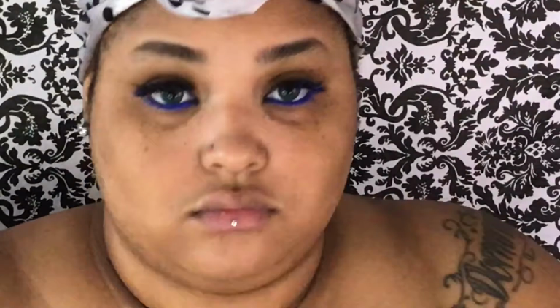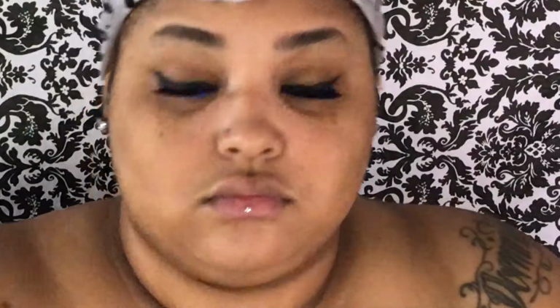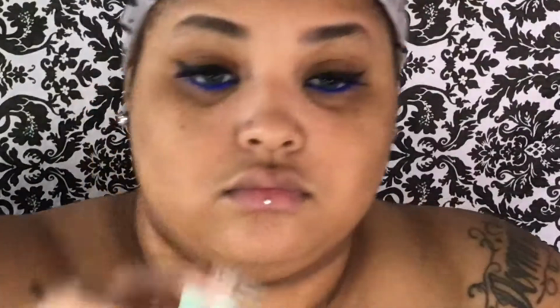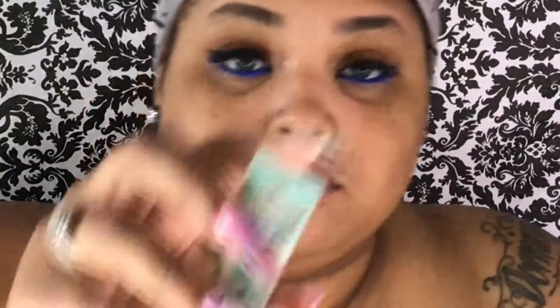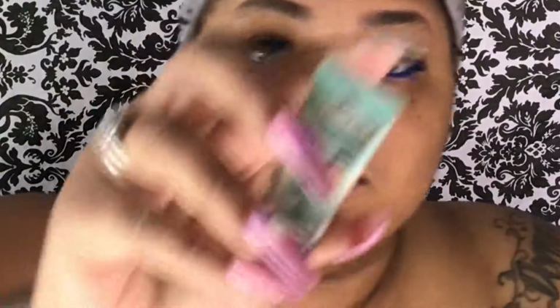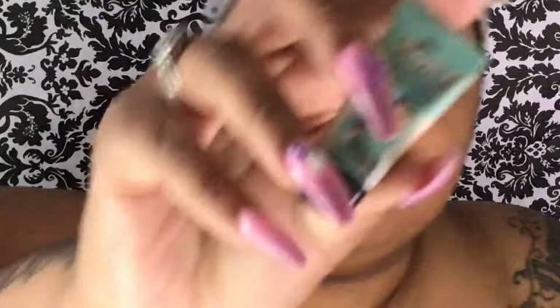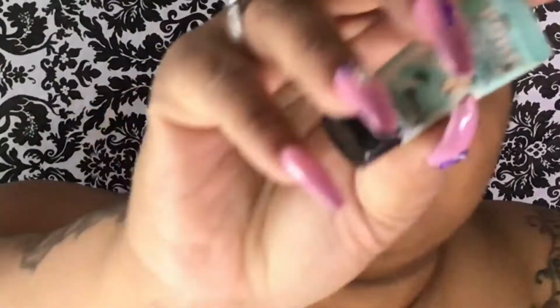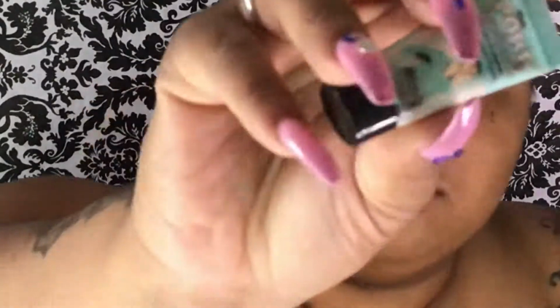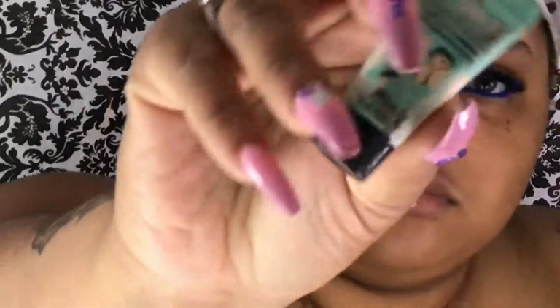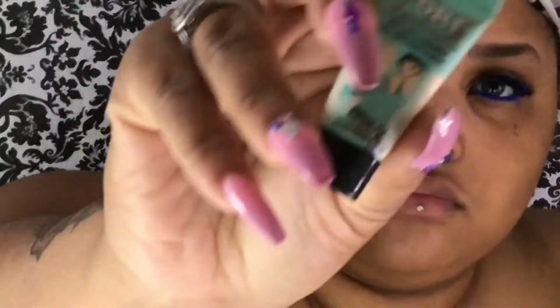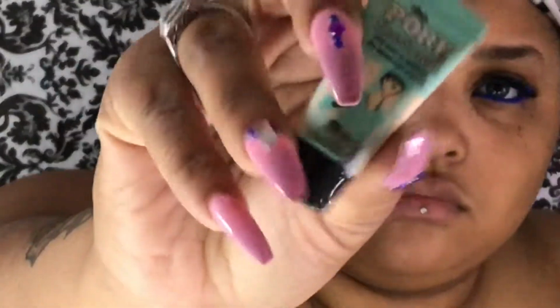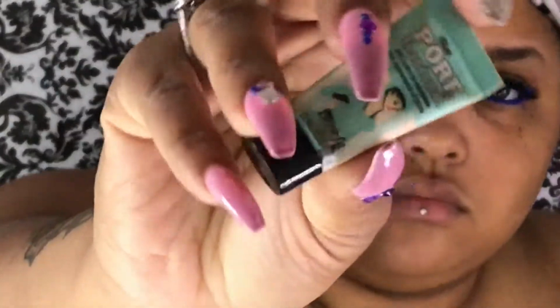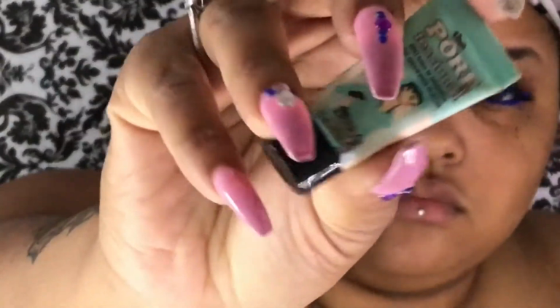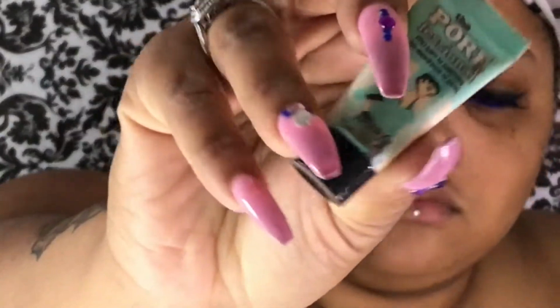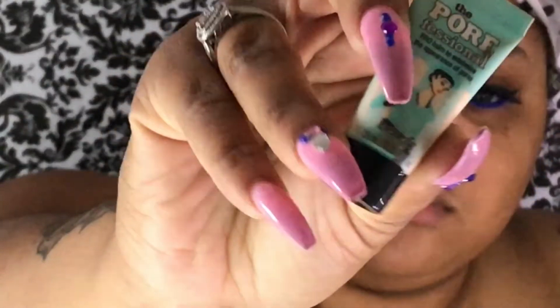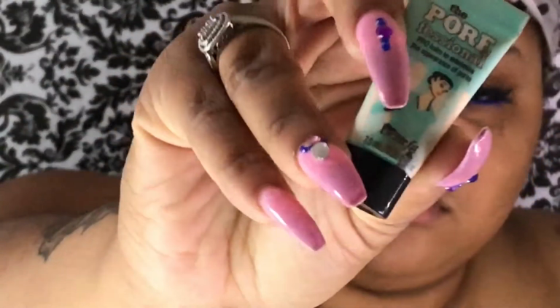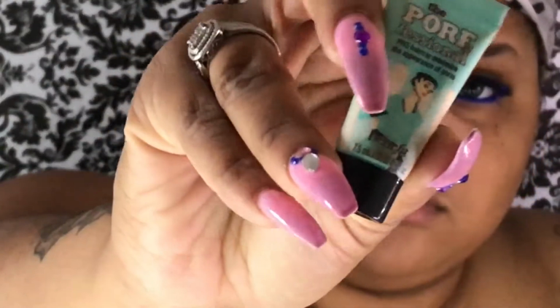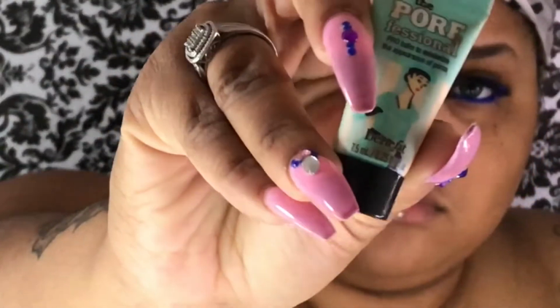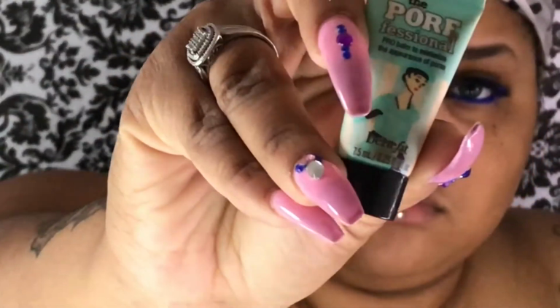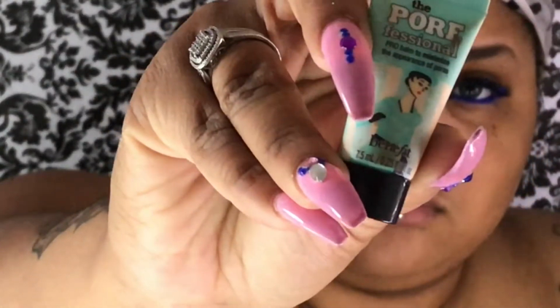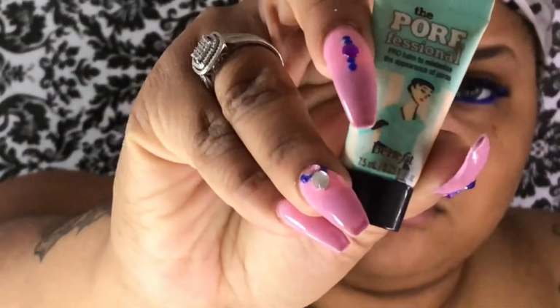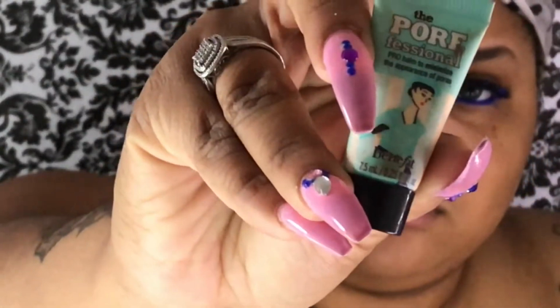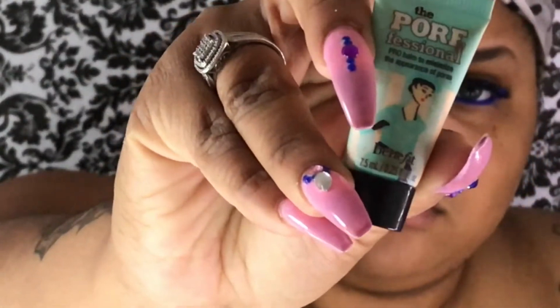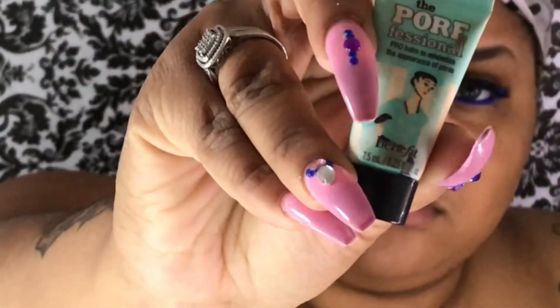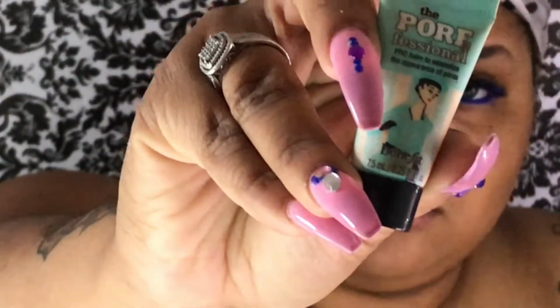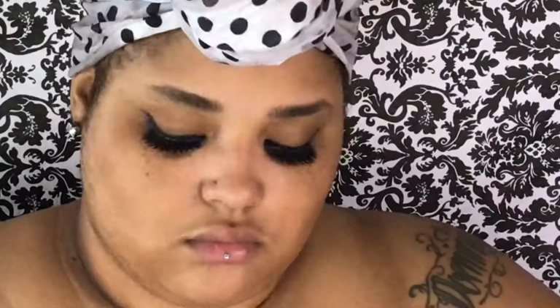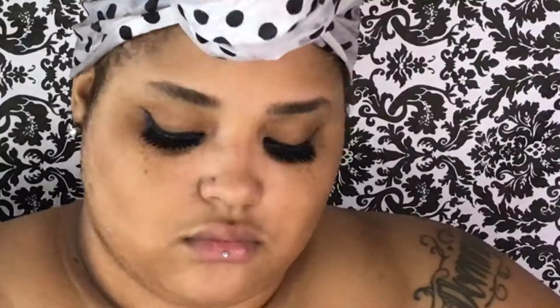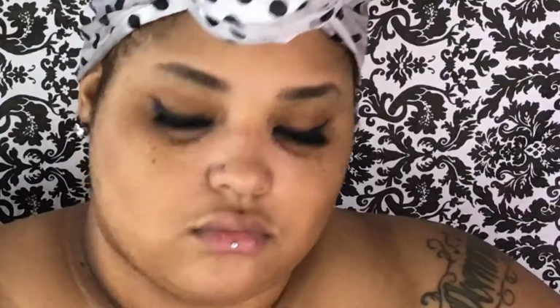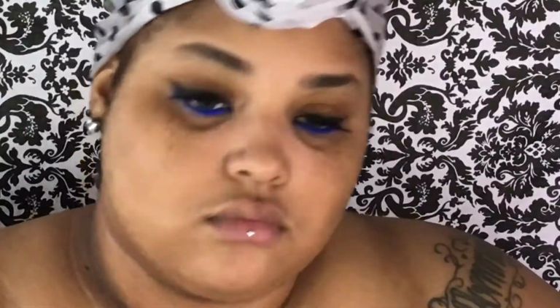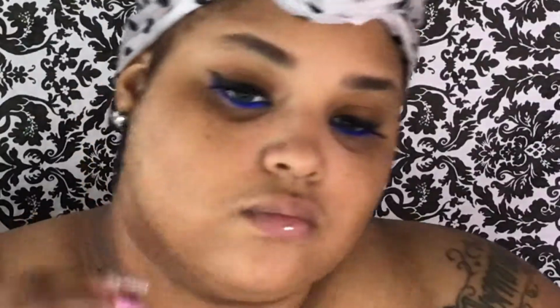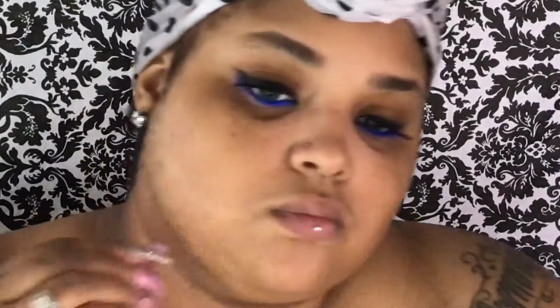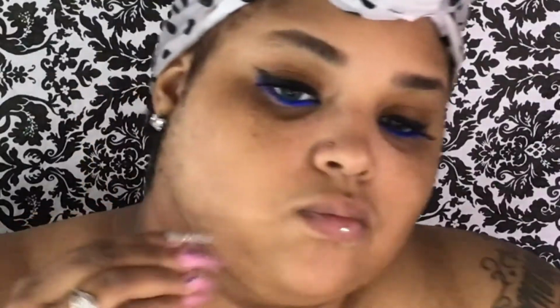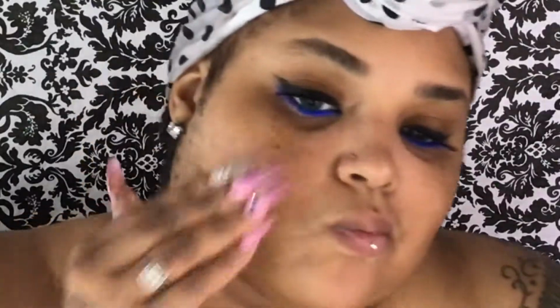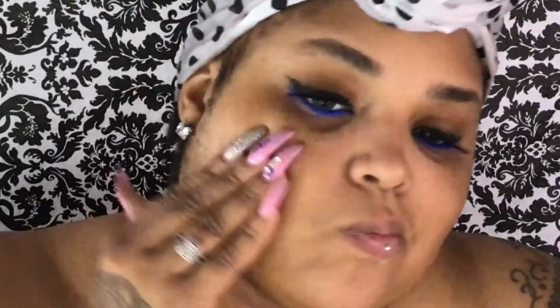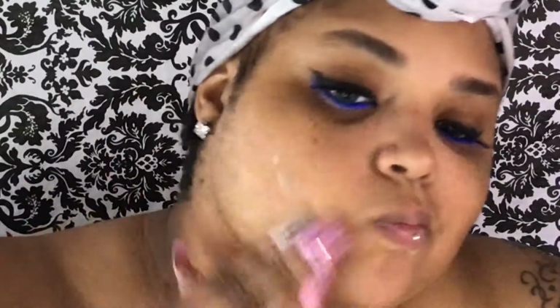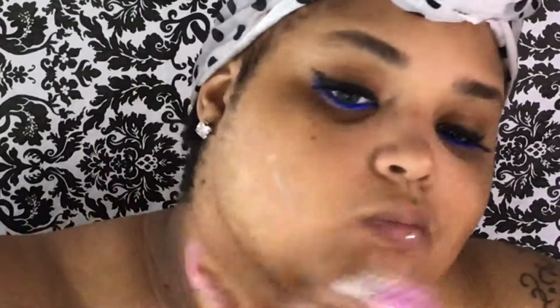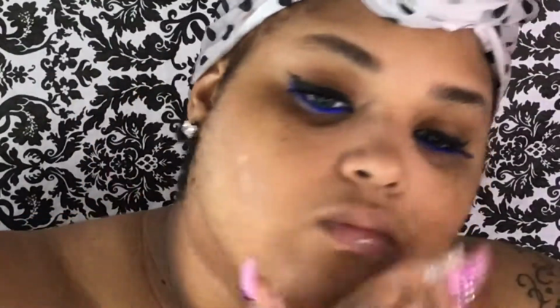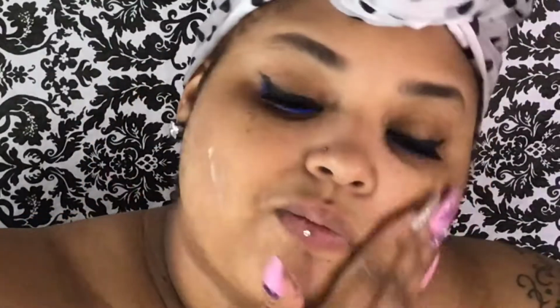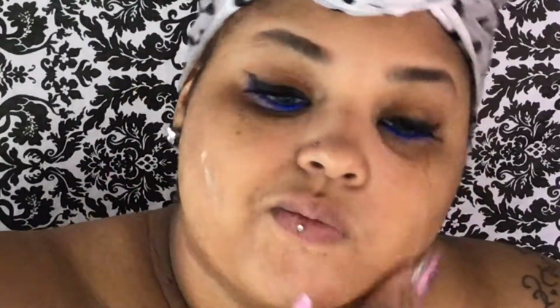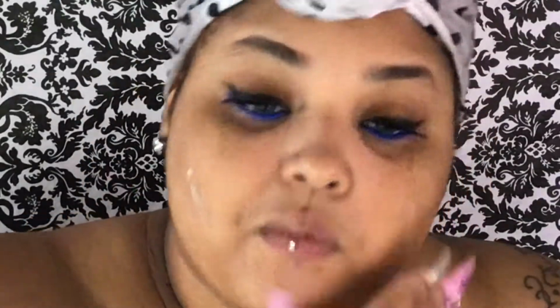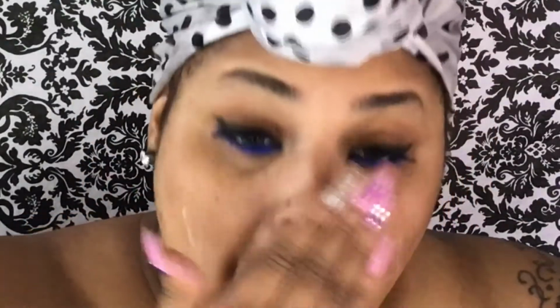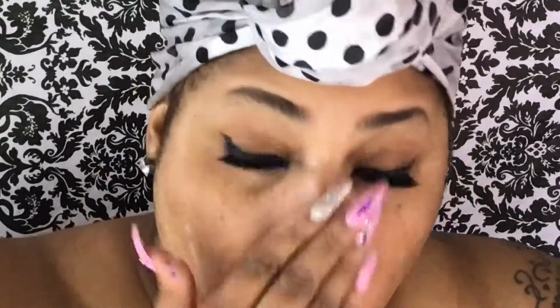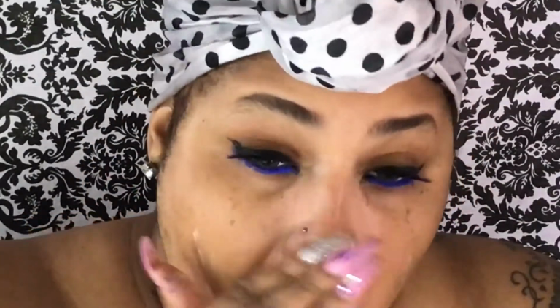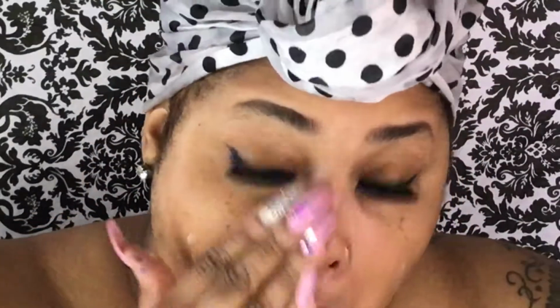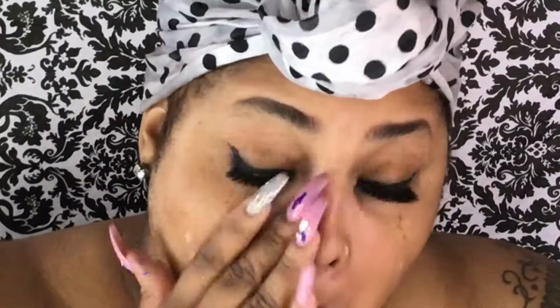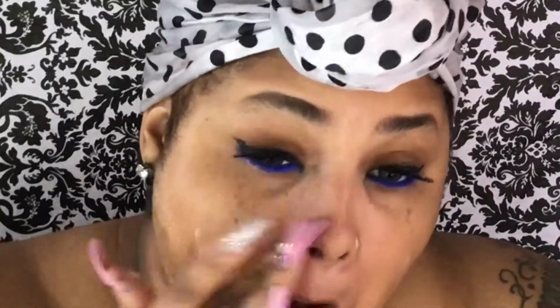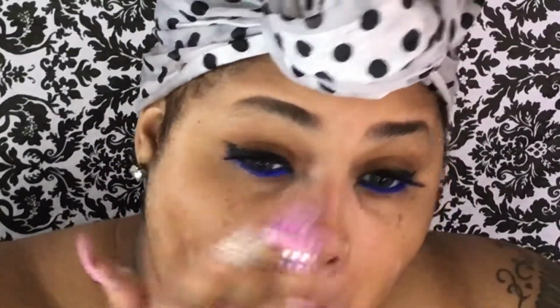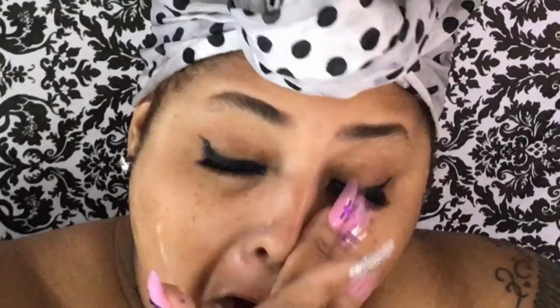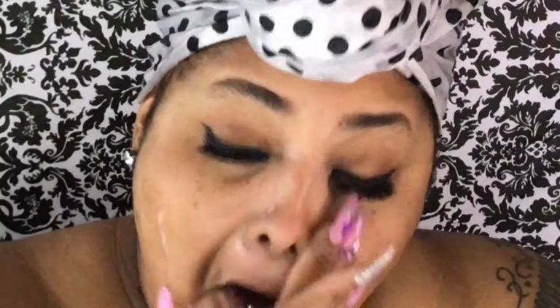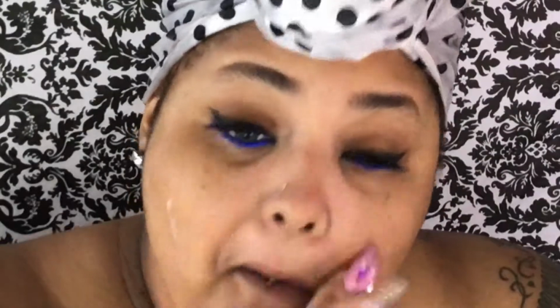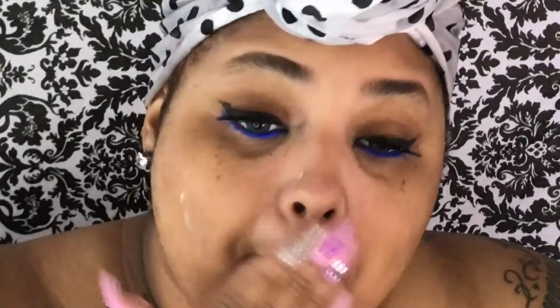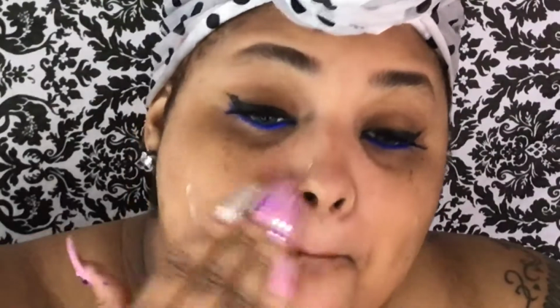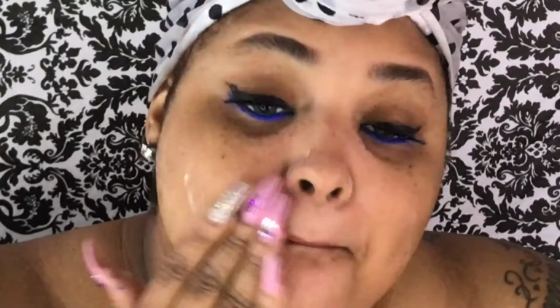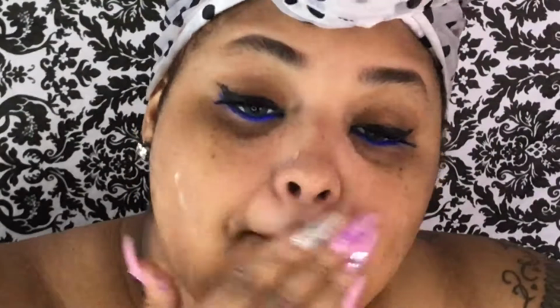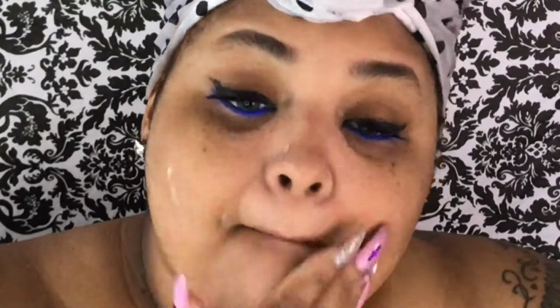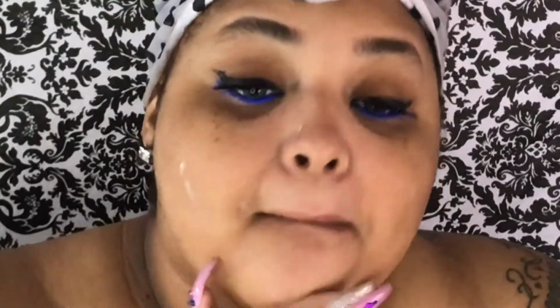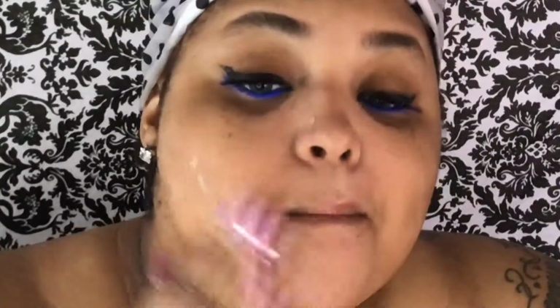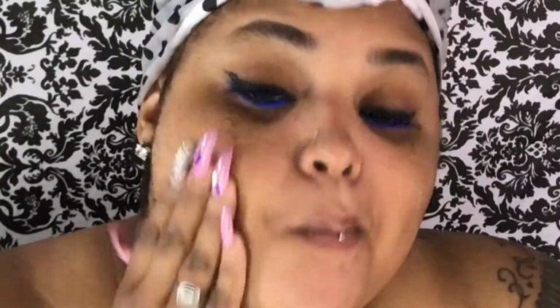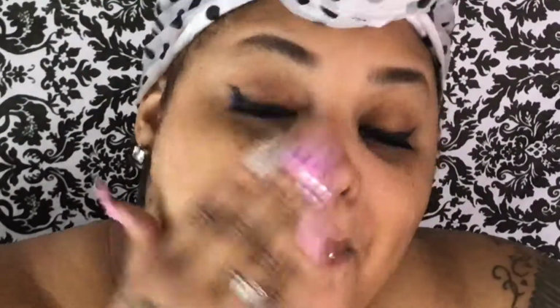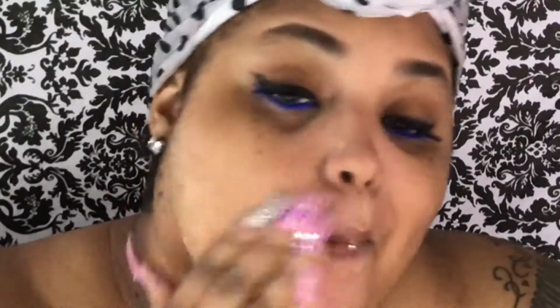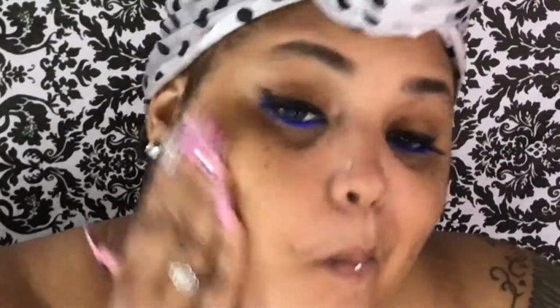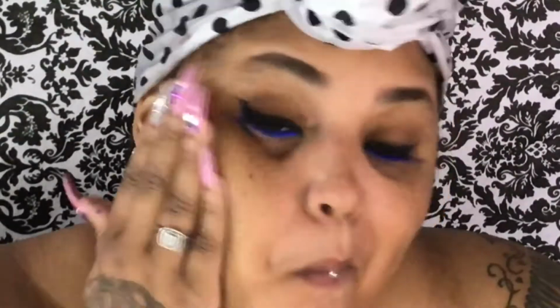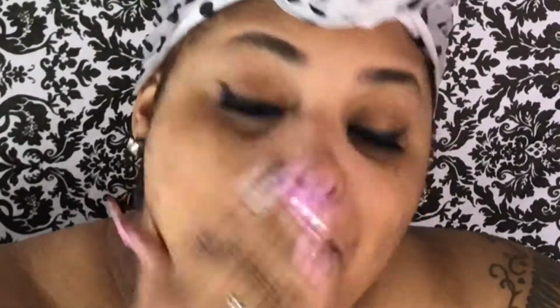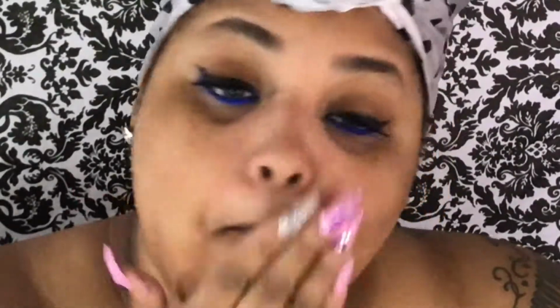Now I'm going to take my Benefit Porefessional face primer and apply it to my face so that my makeup lasts and sticks throughout the day.